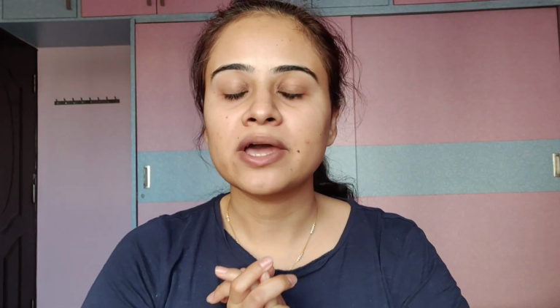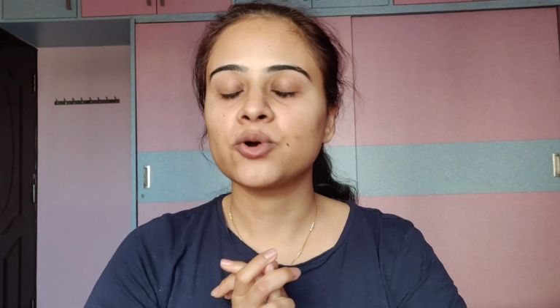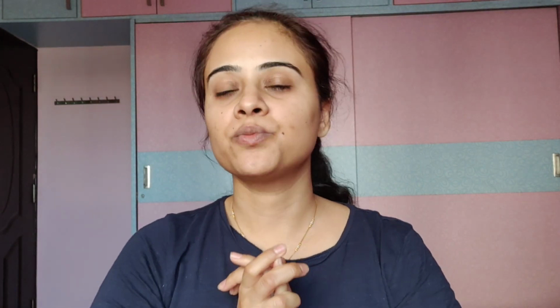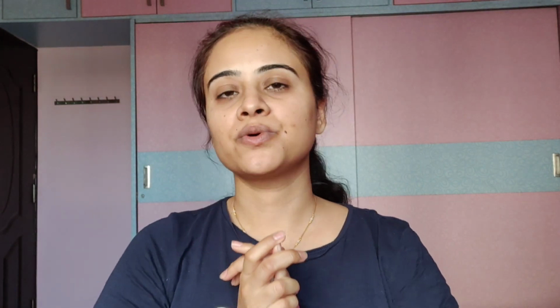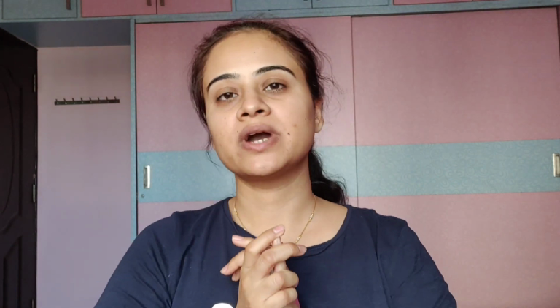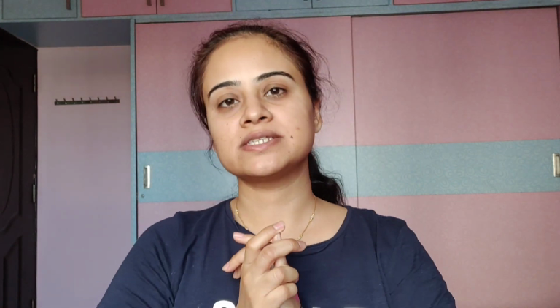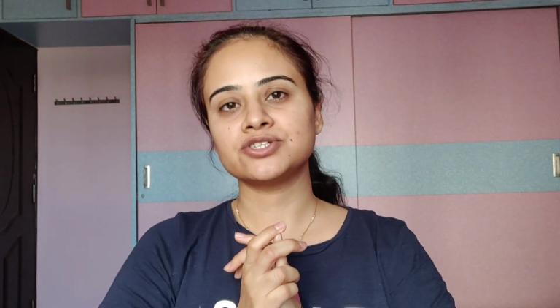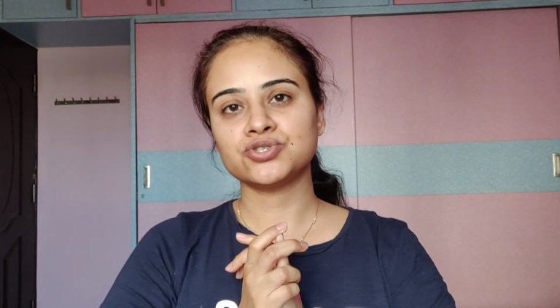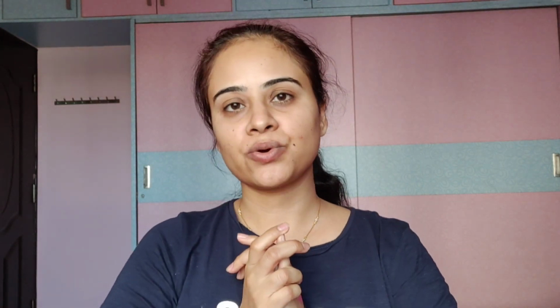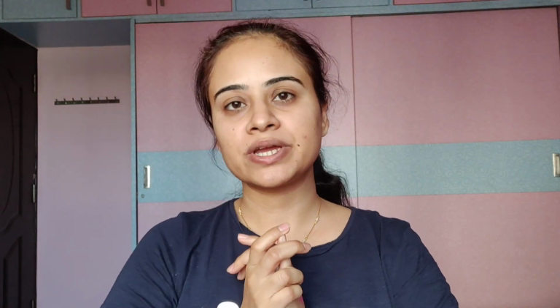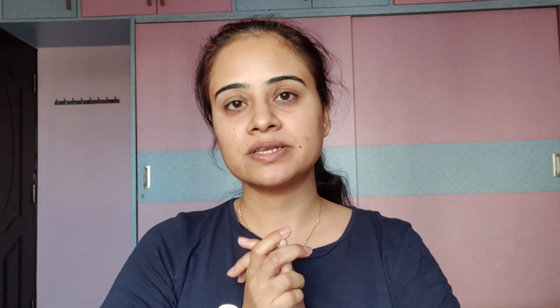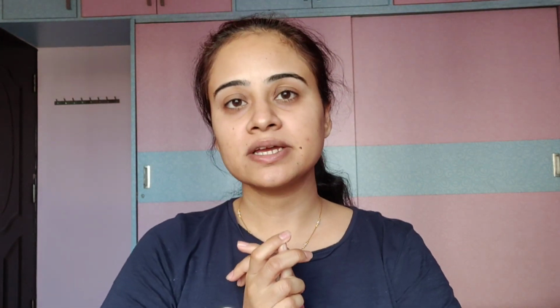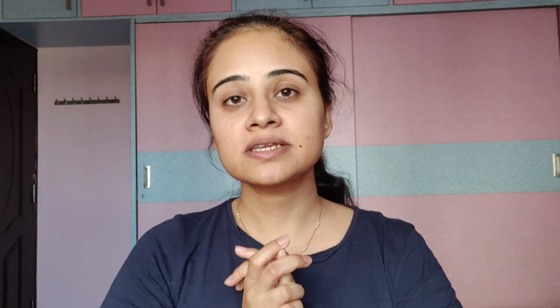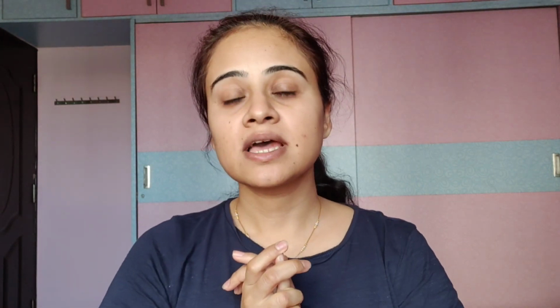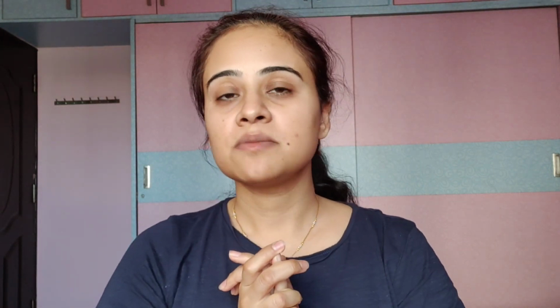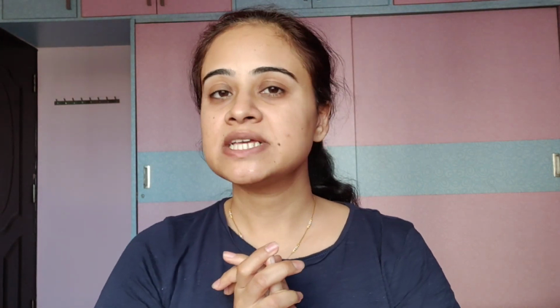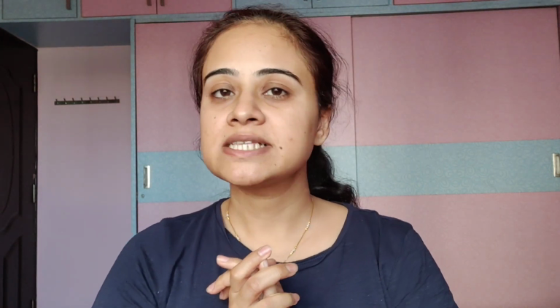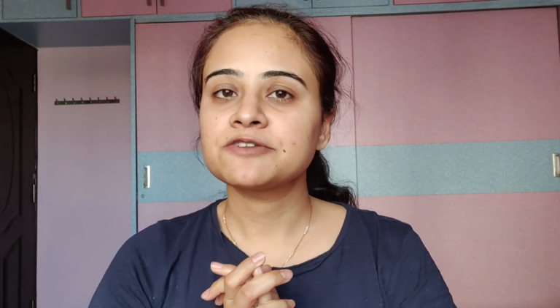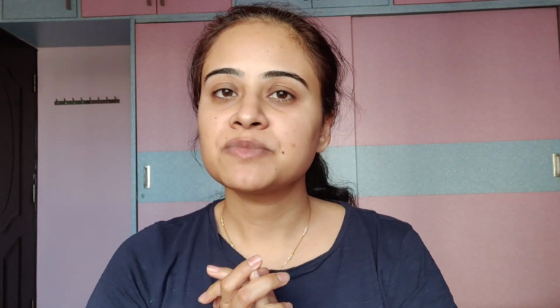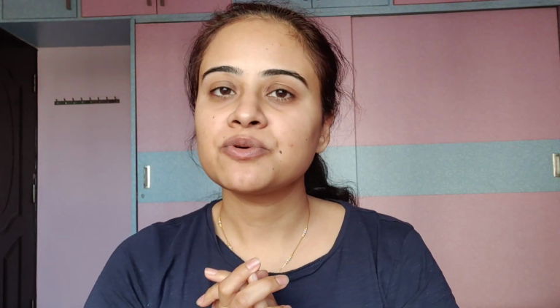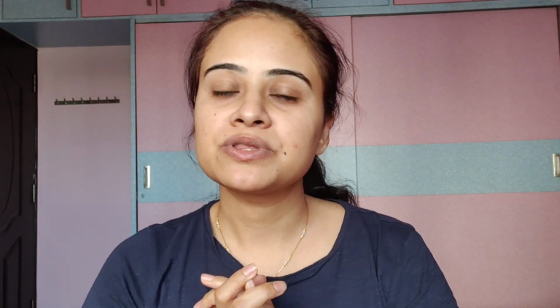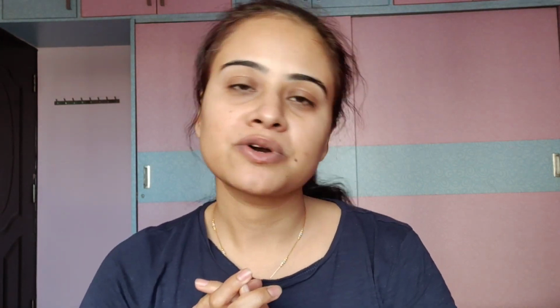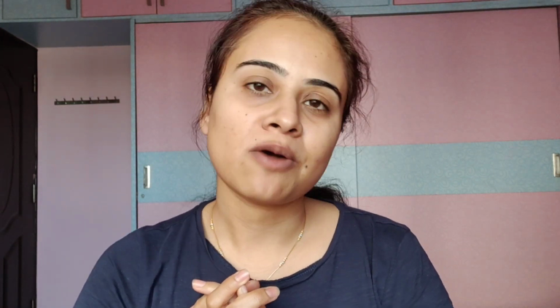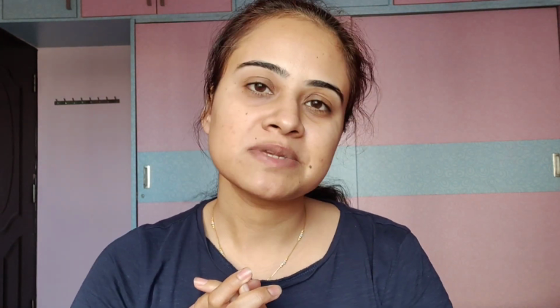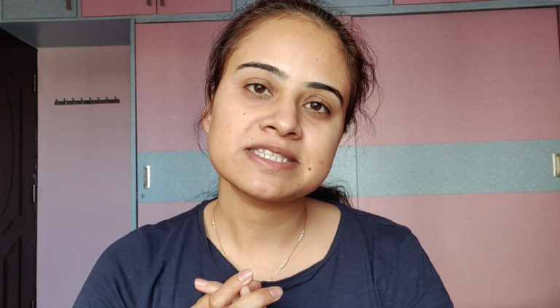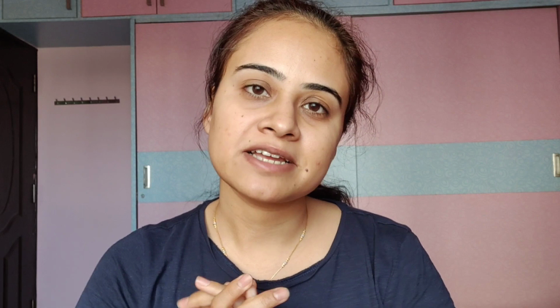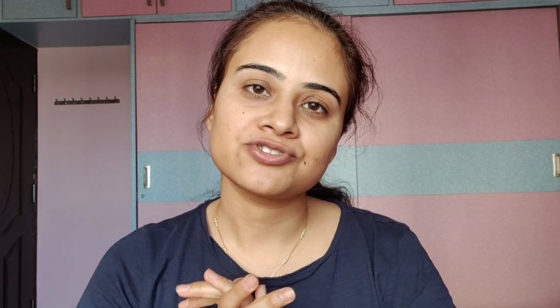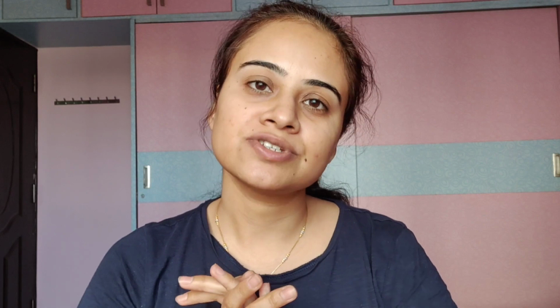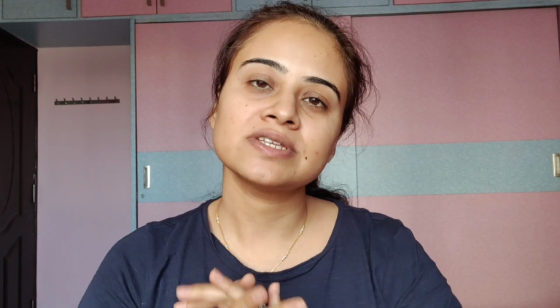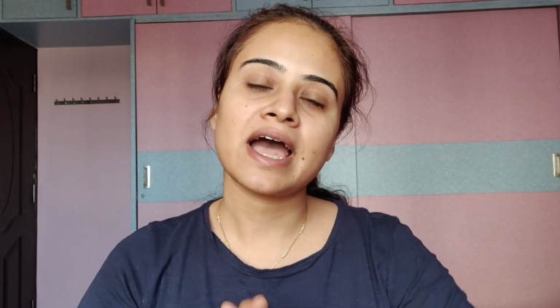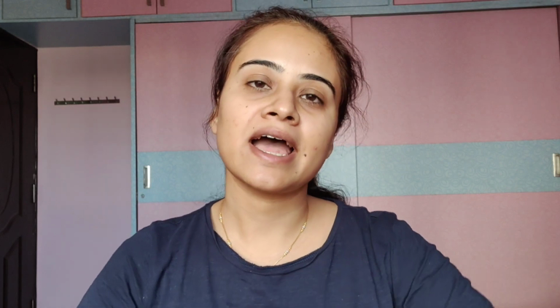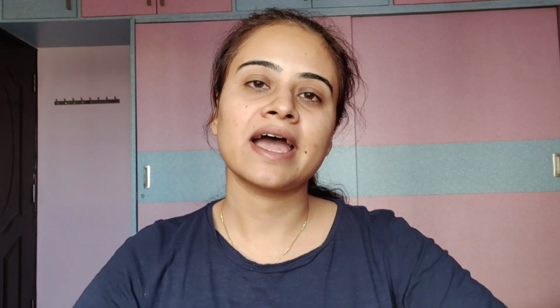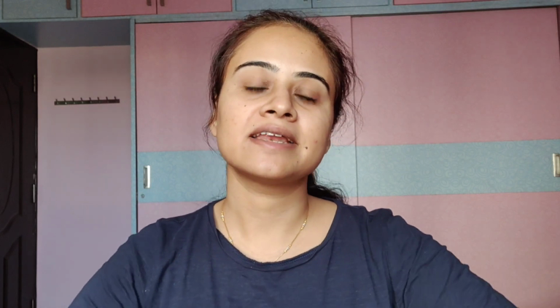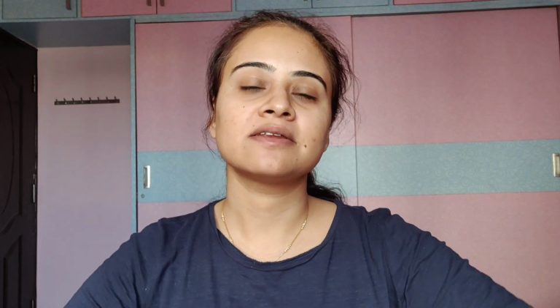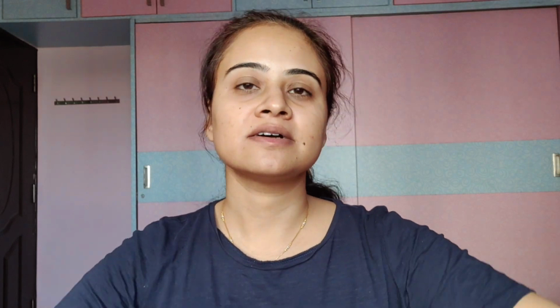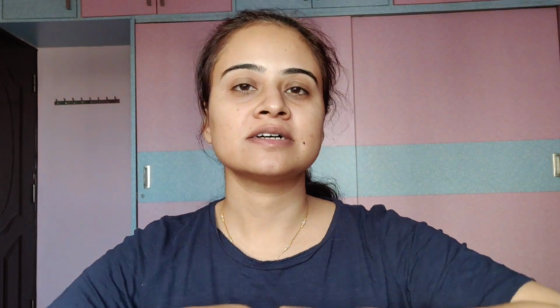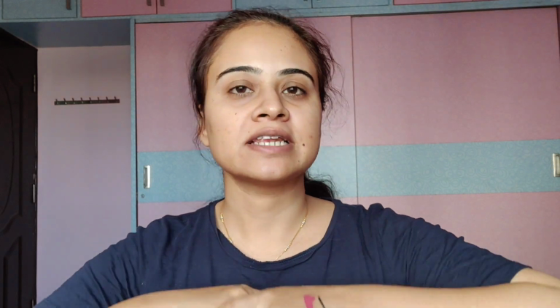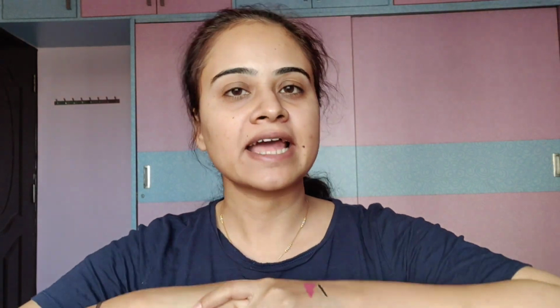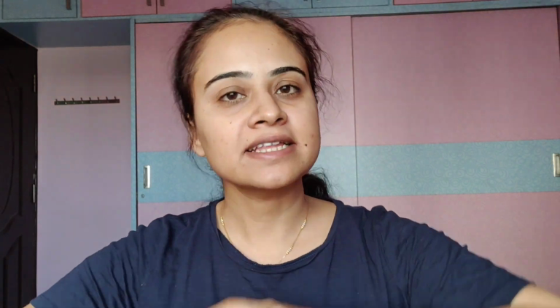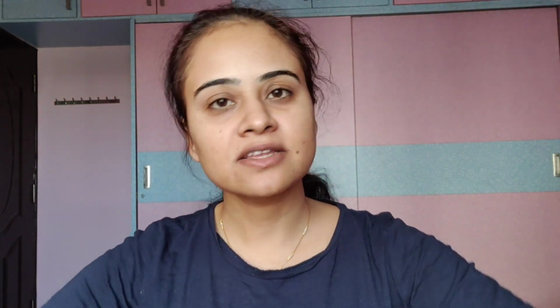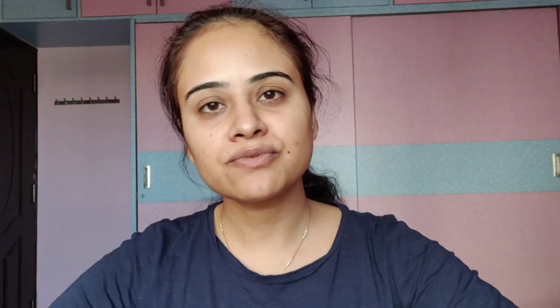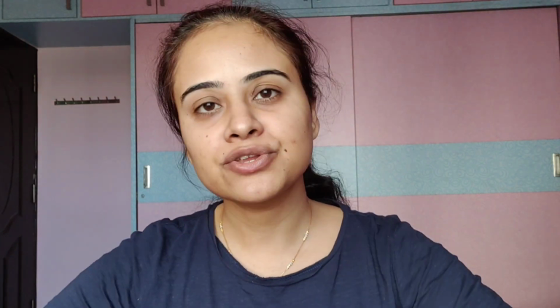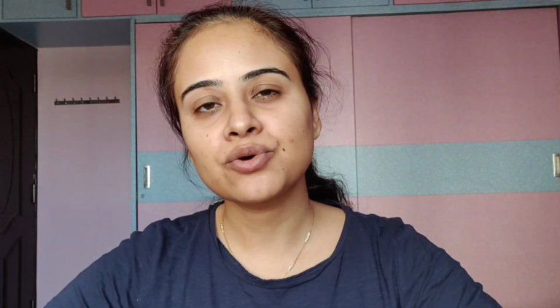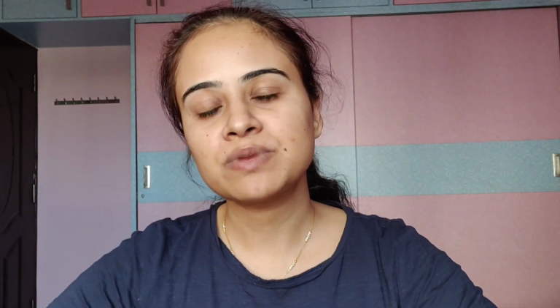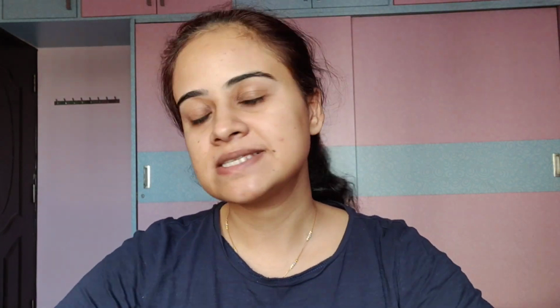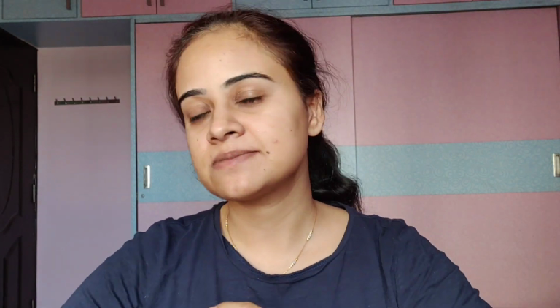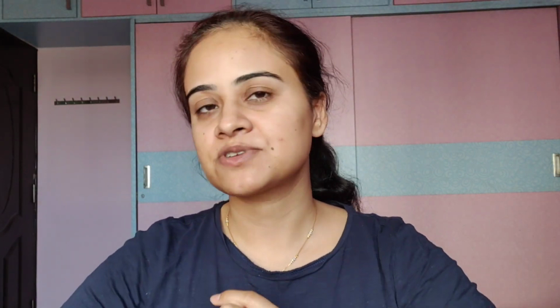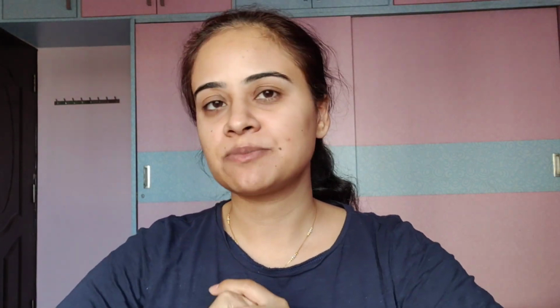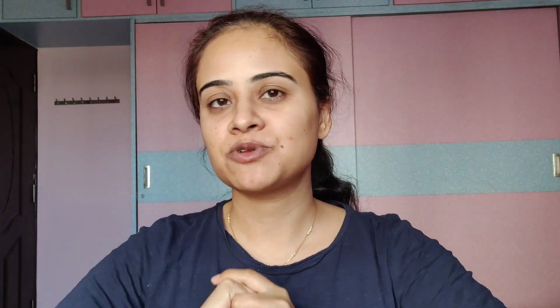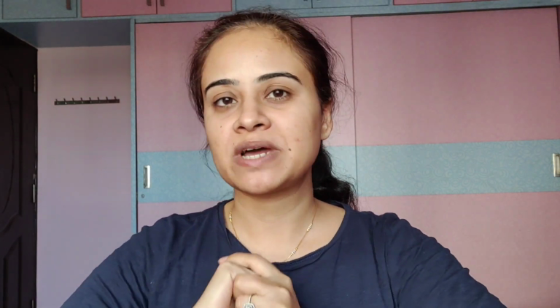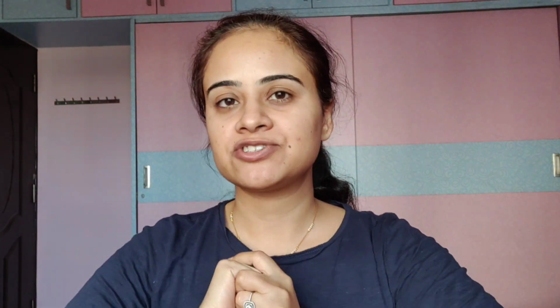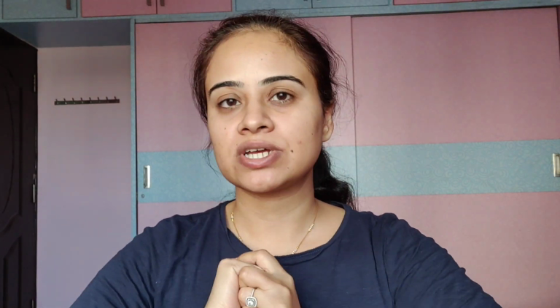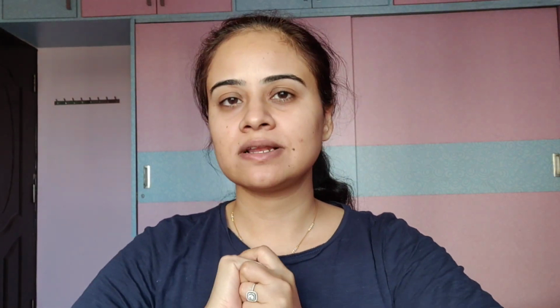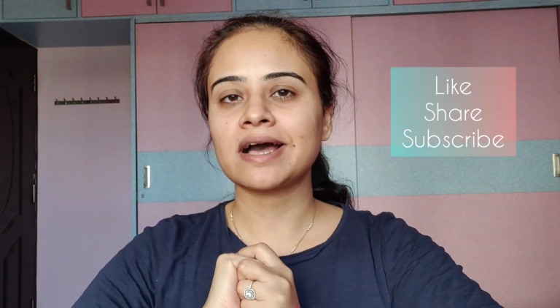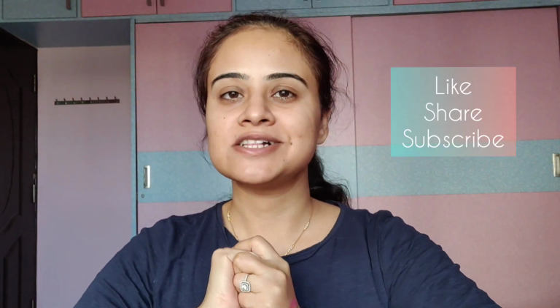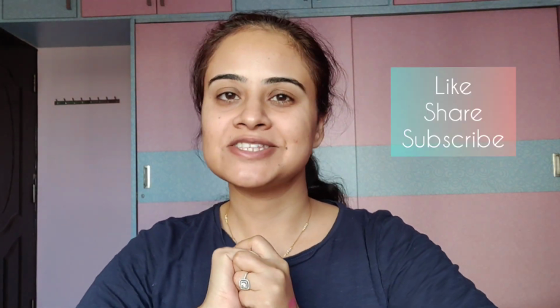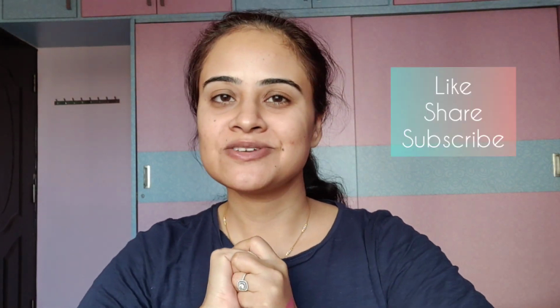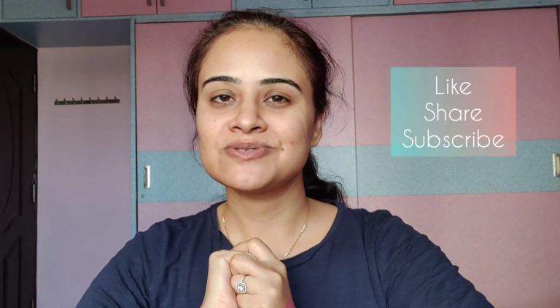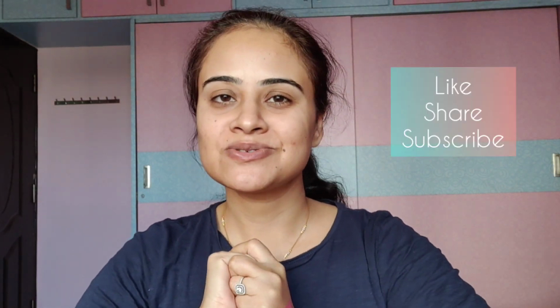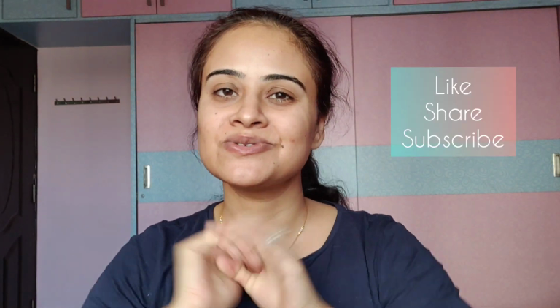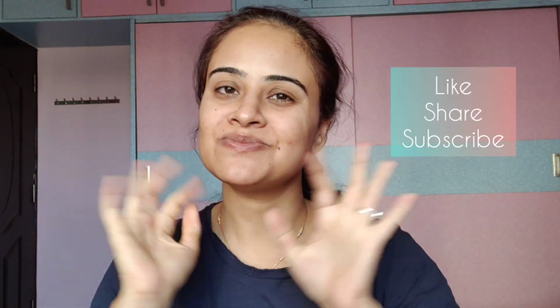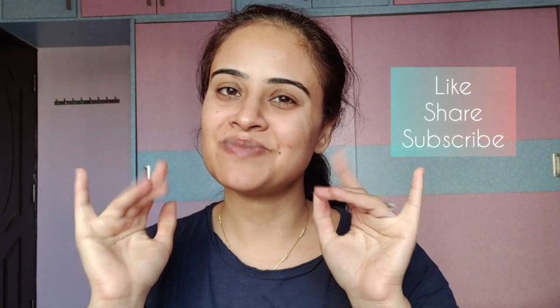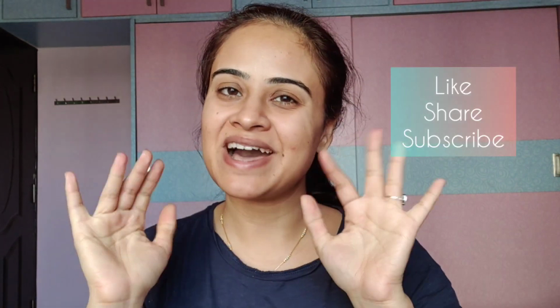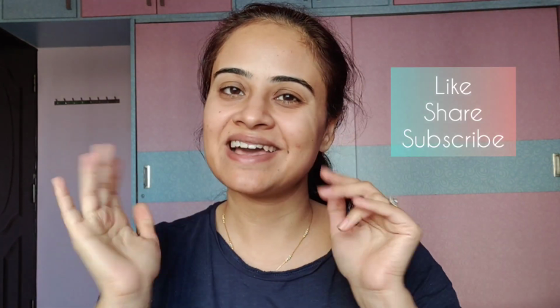That's about it for this video. I hope you guys enjoyed it — please let me know in the comment section, like the video, and please subscribe to my channel. I'll see you soon, bye!